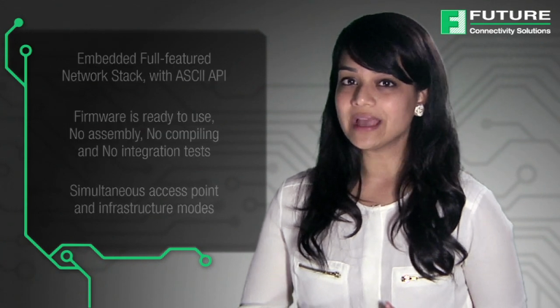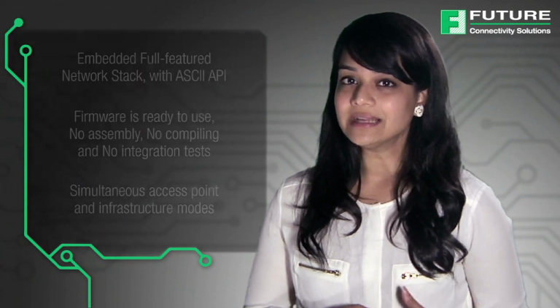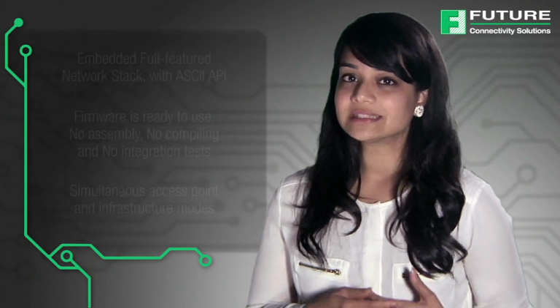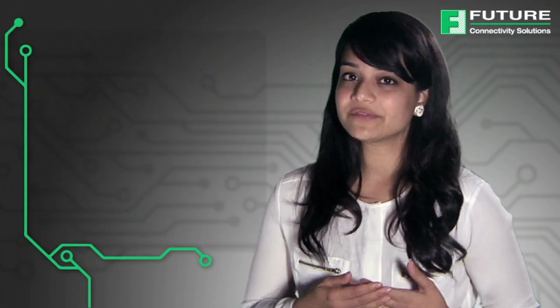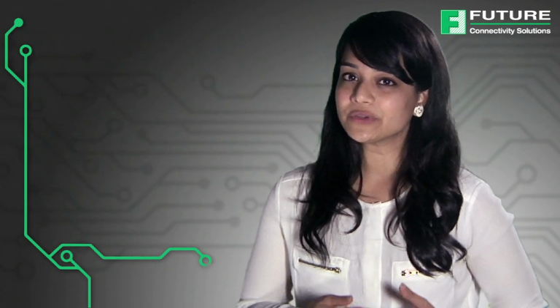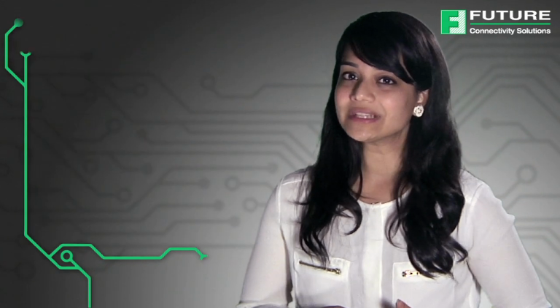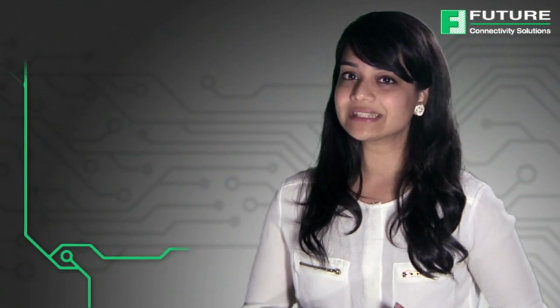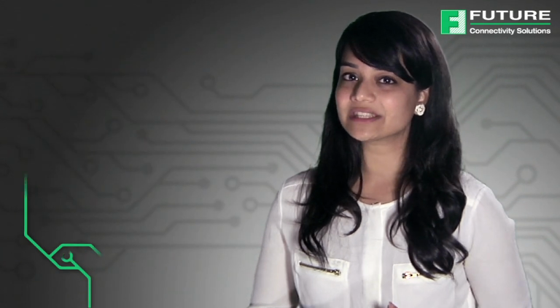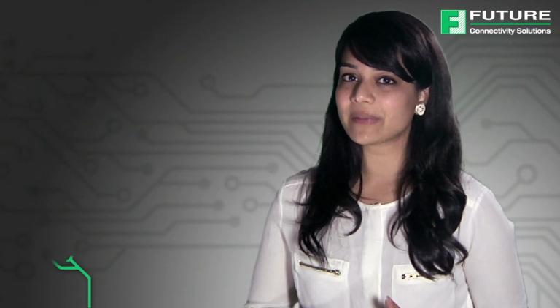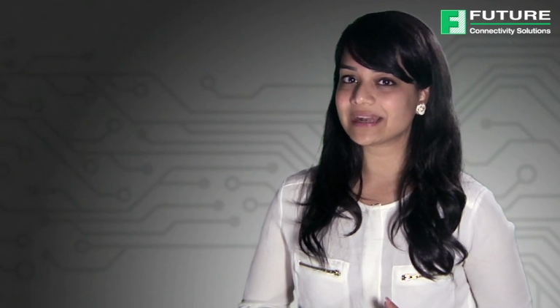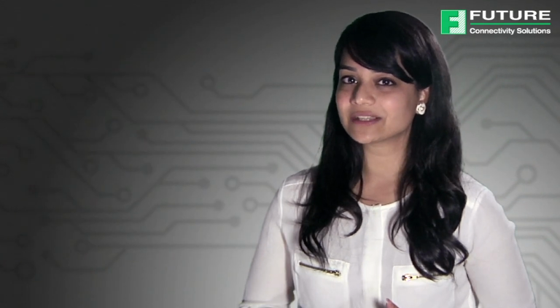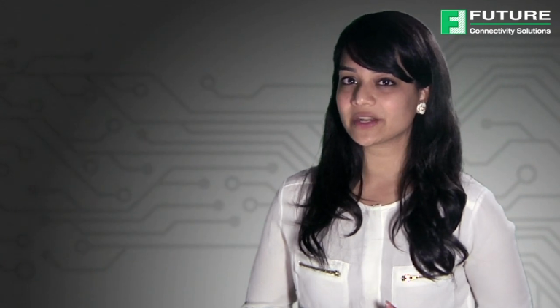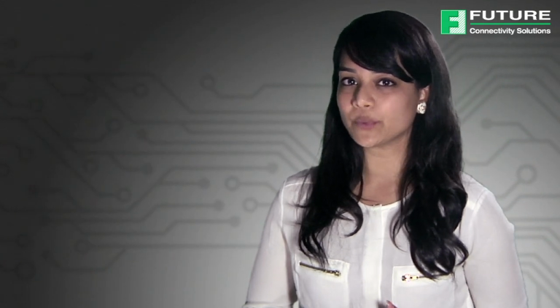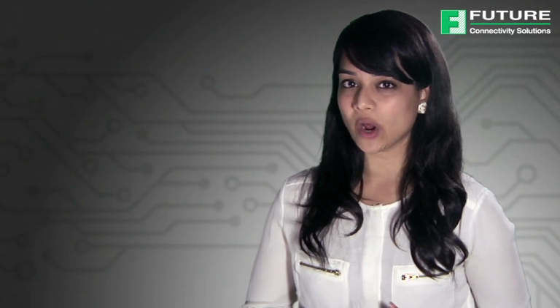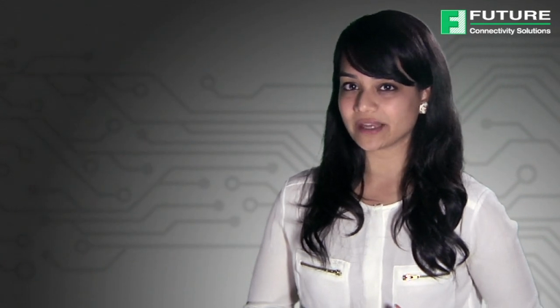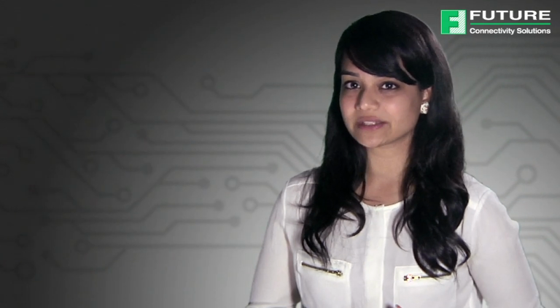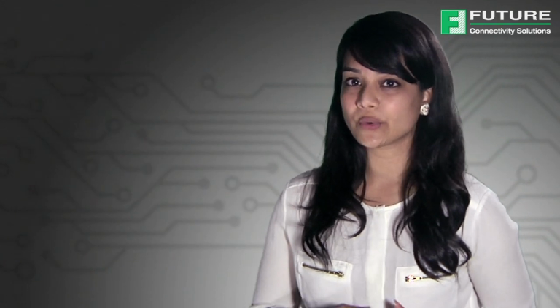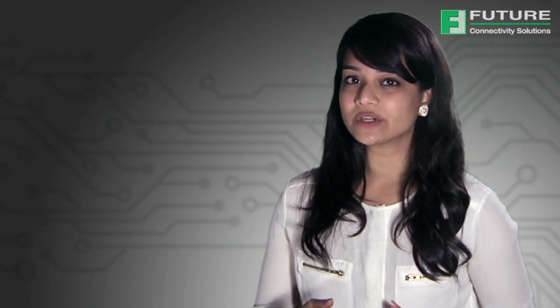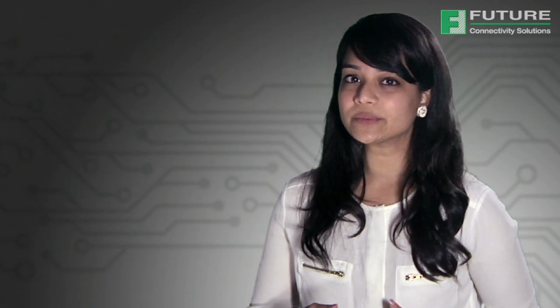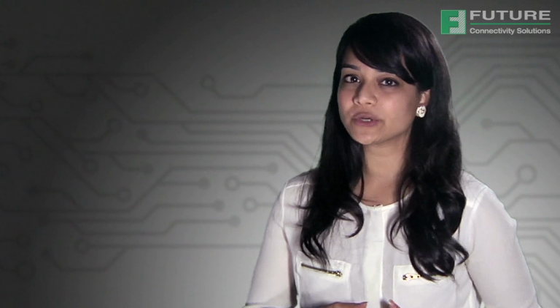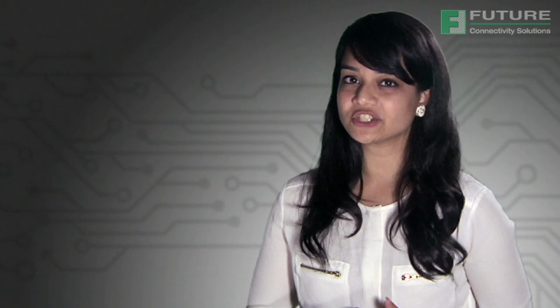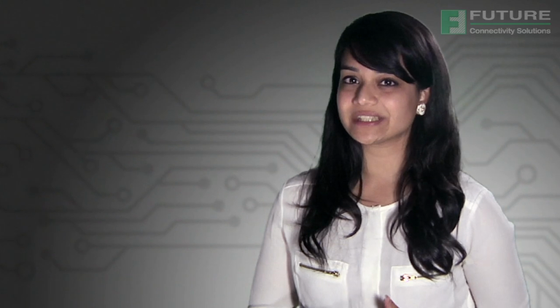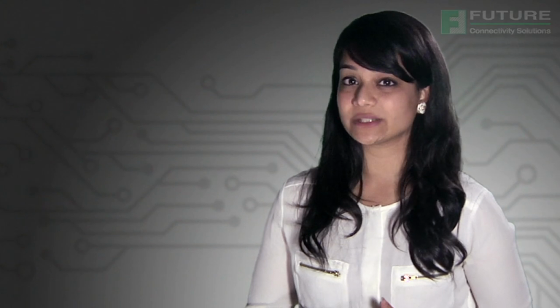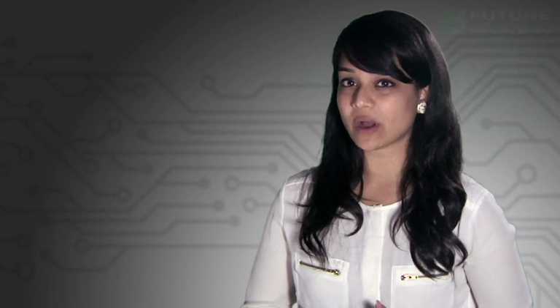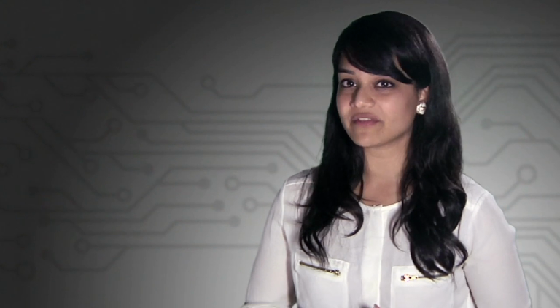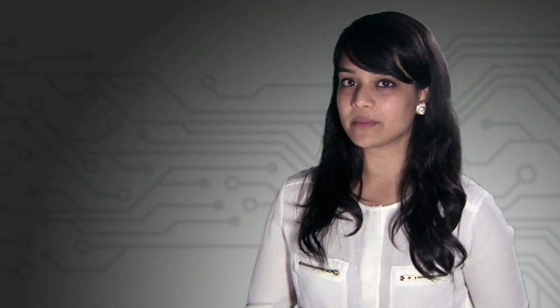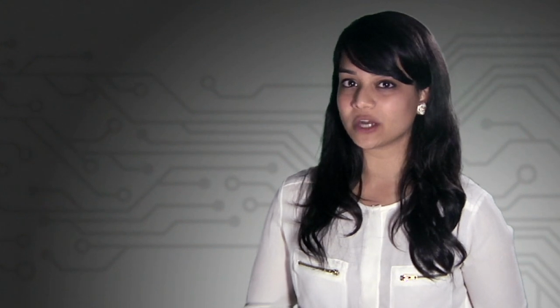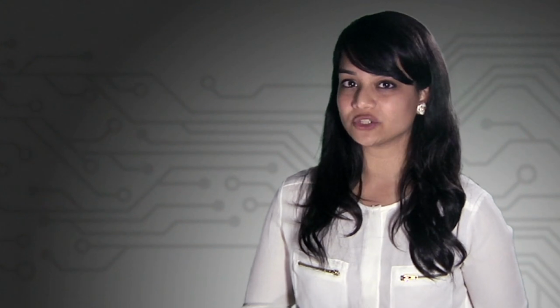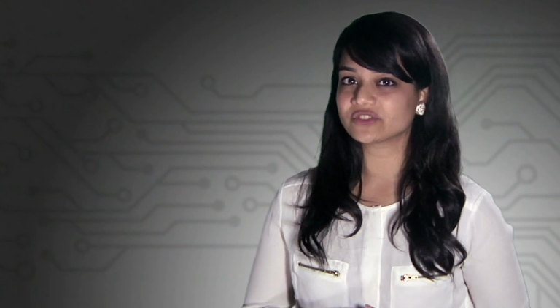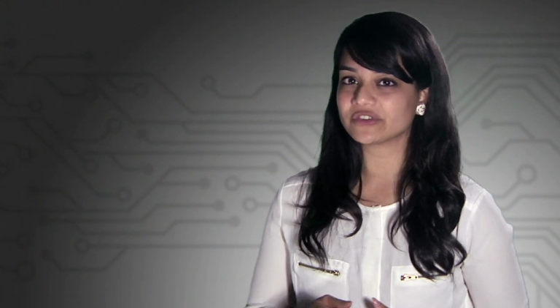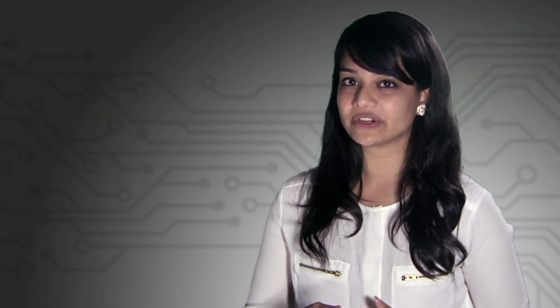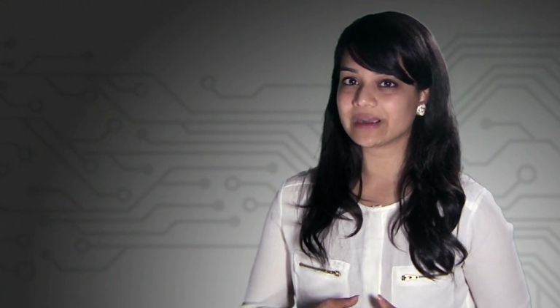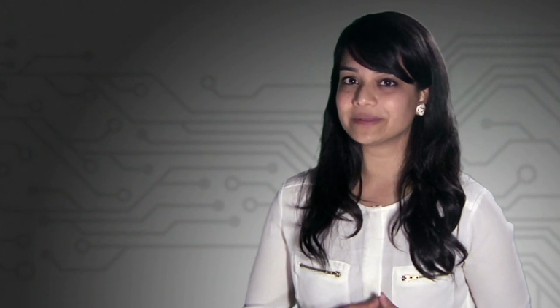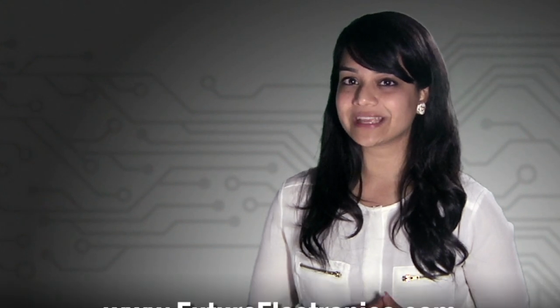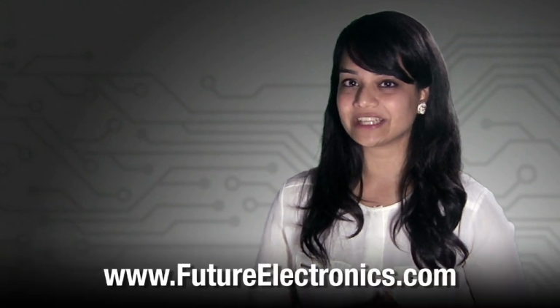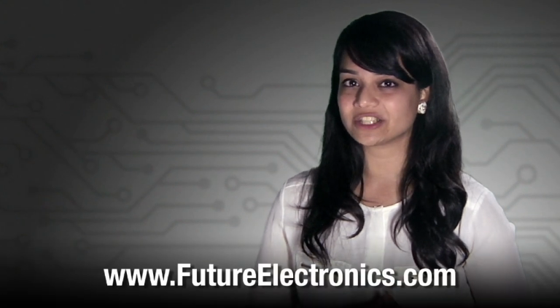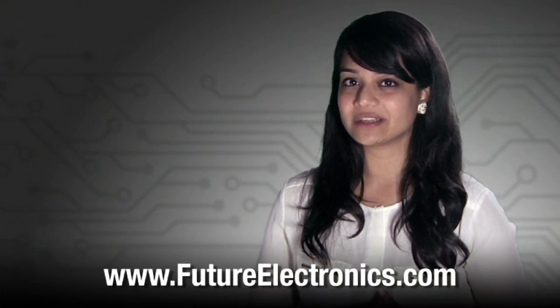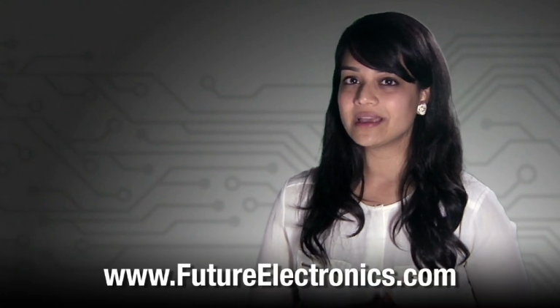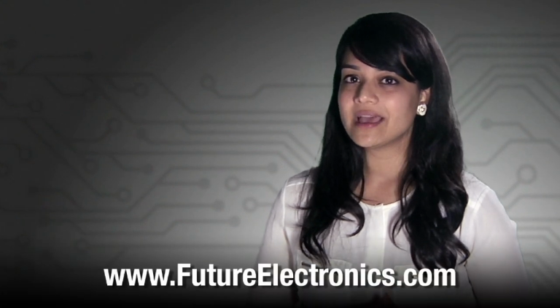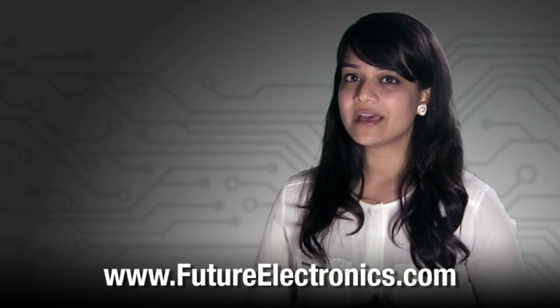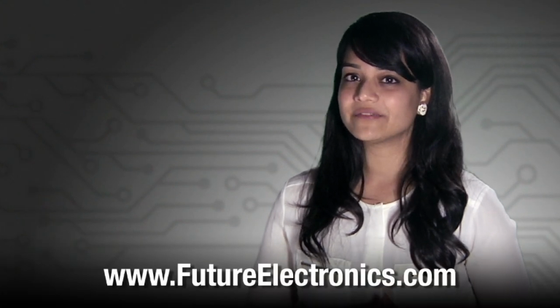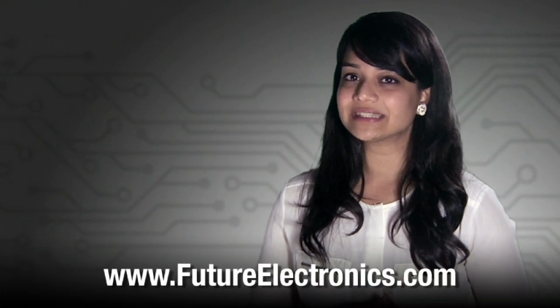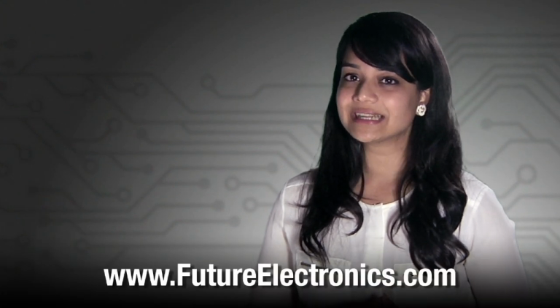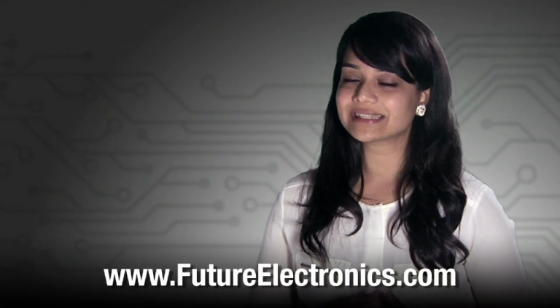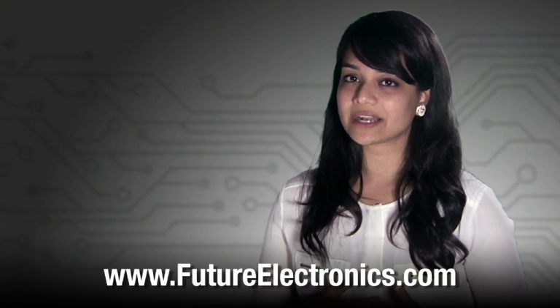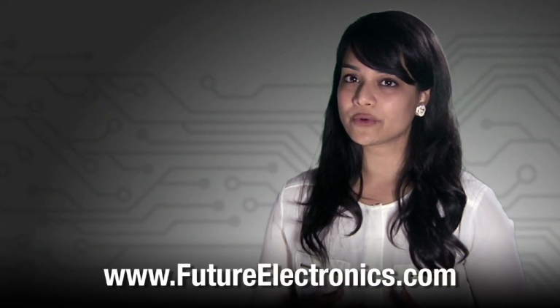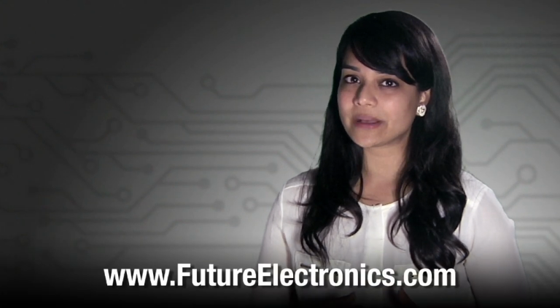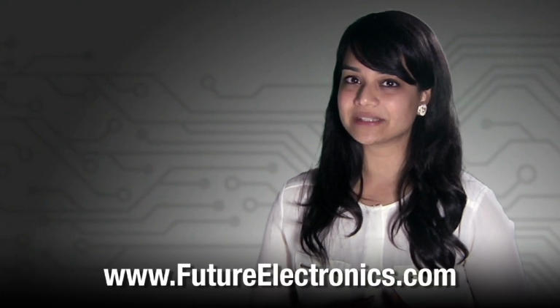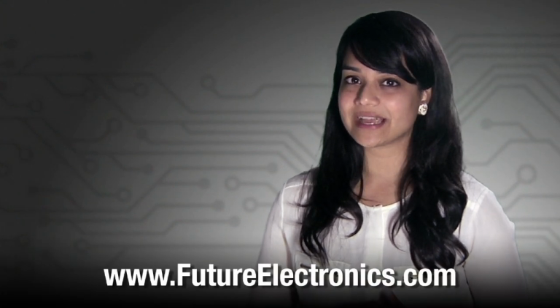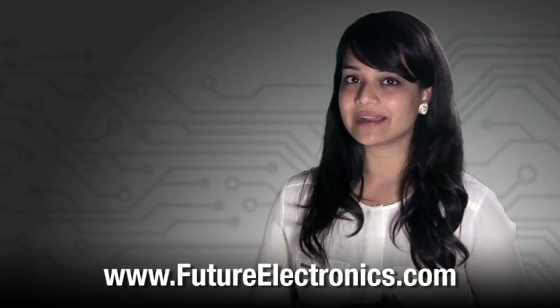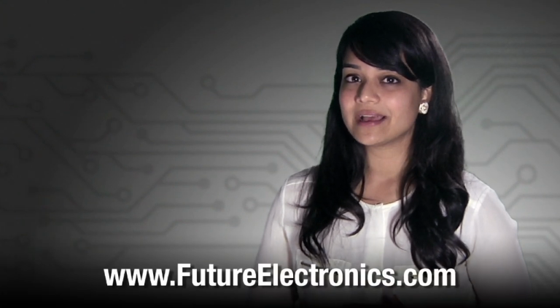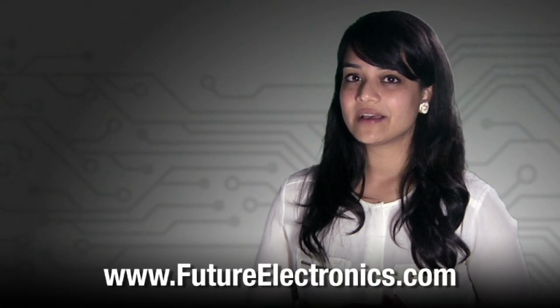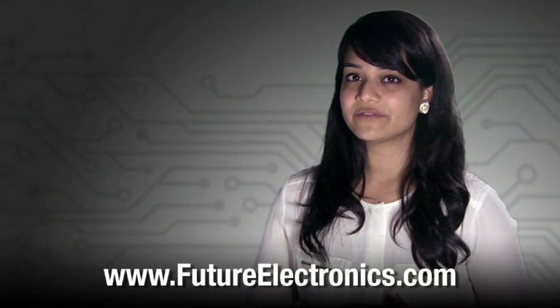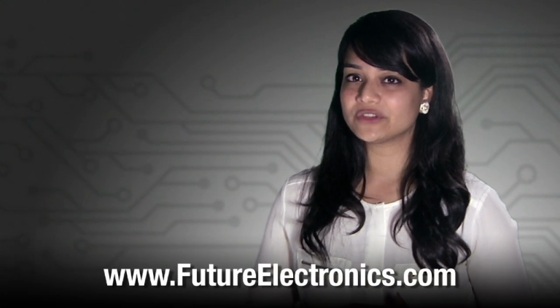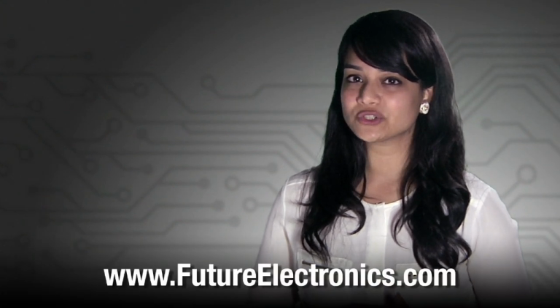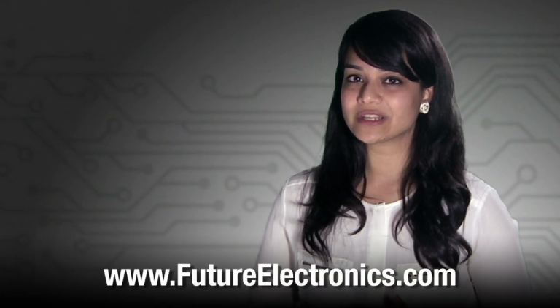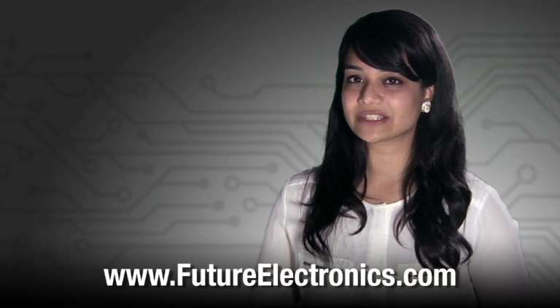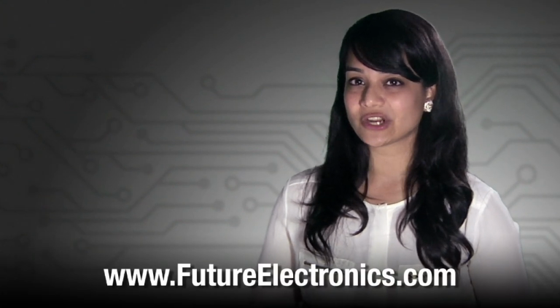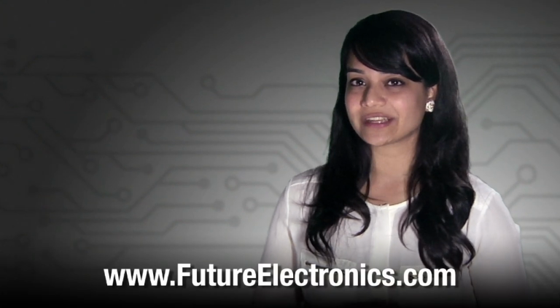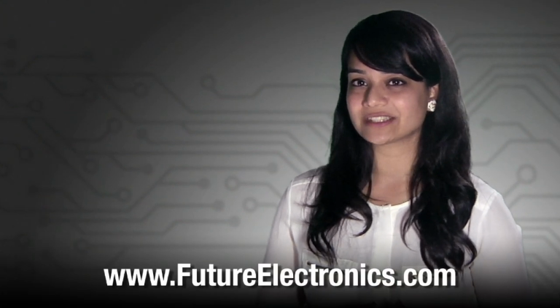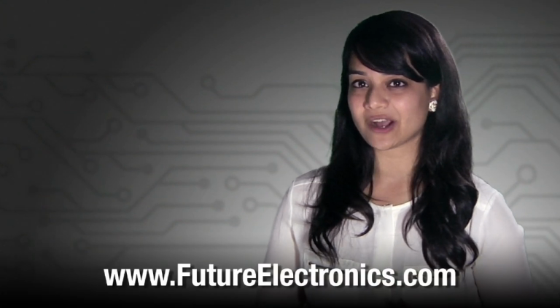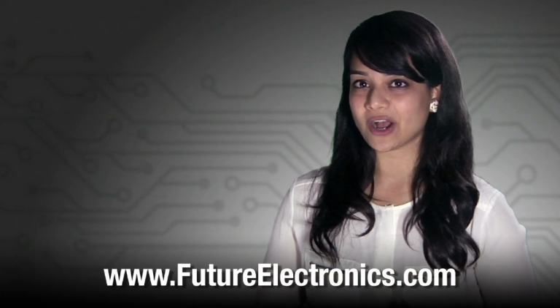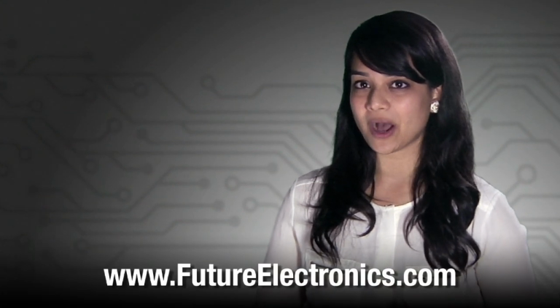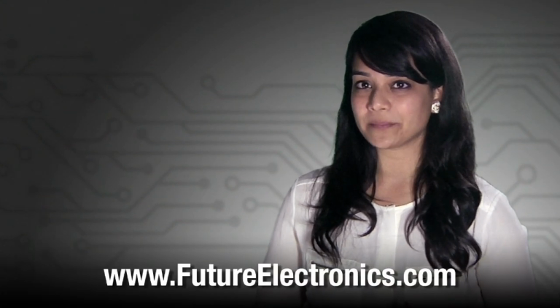To view the list of Panasonic products or to purchase these Wi-Fi modules for your application, visit us at our website, futureelectronics.com.